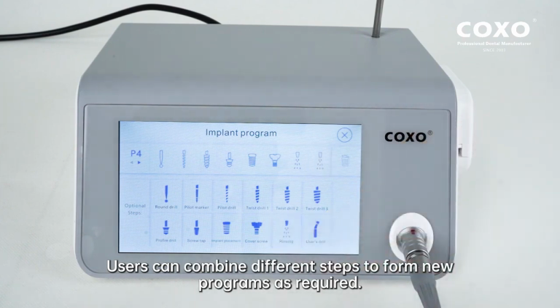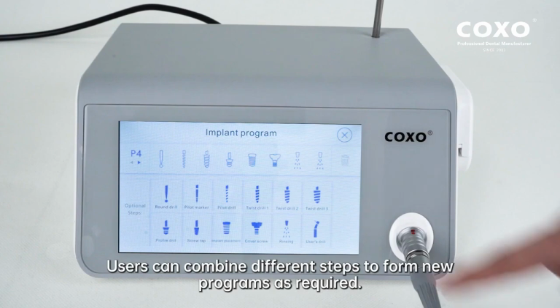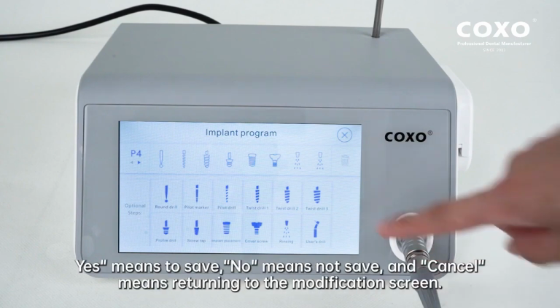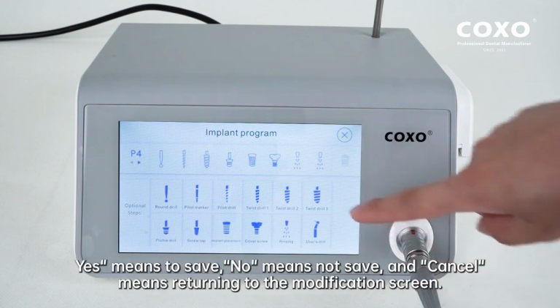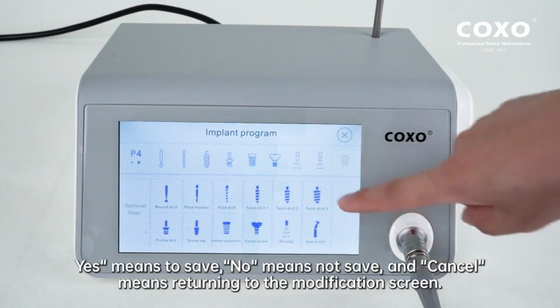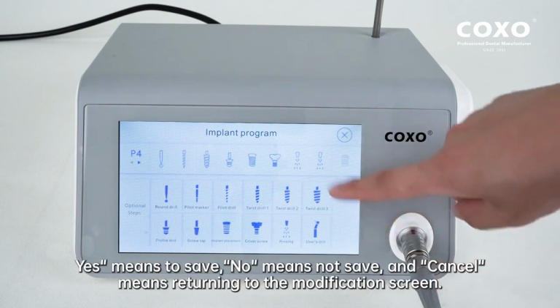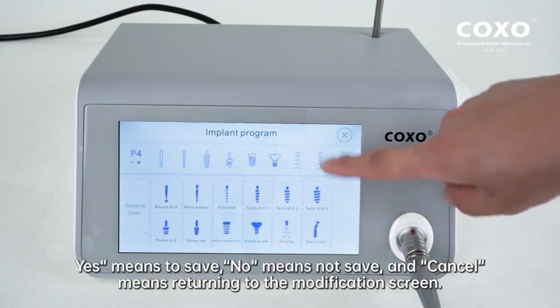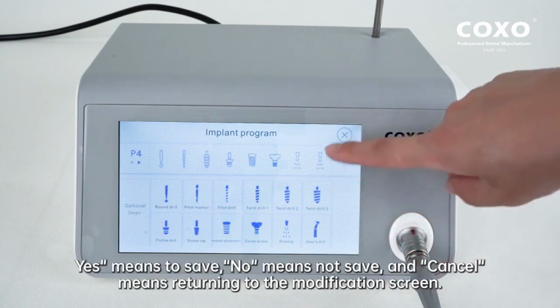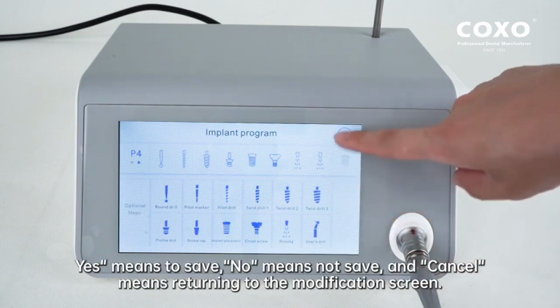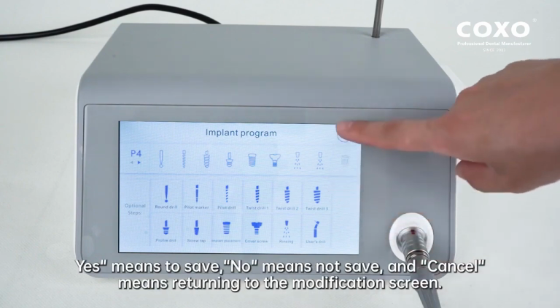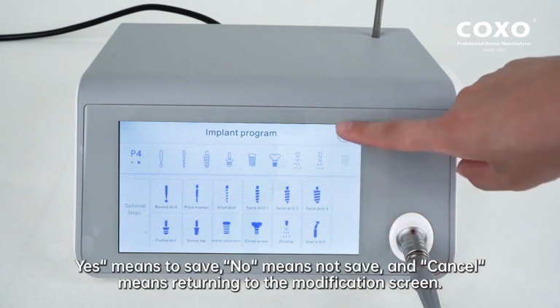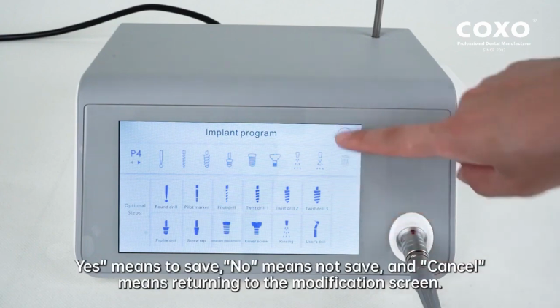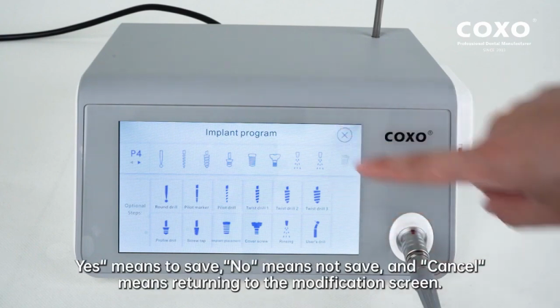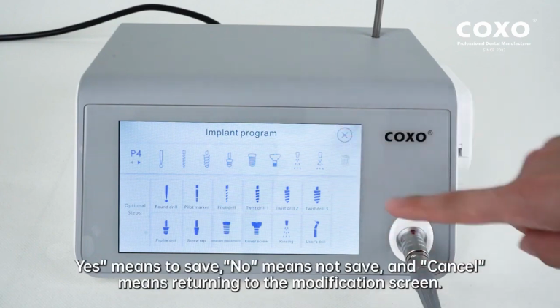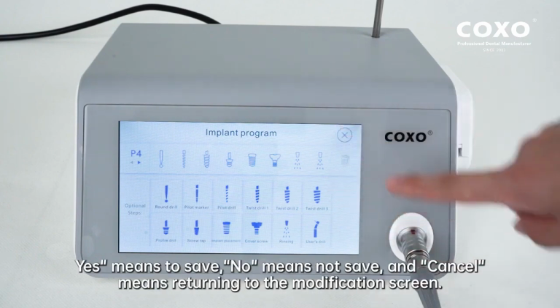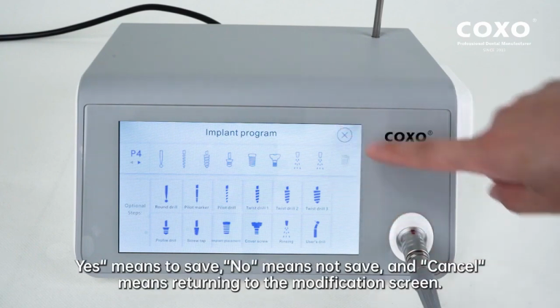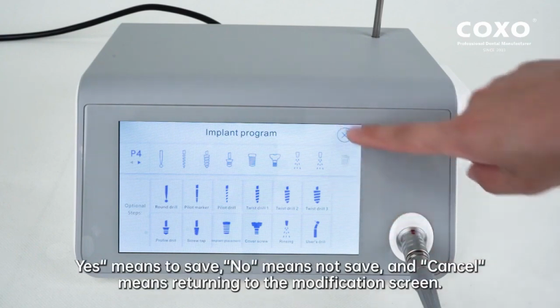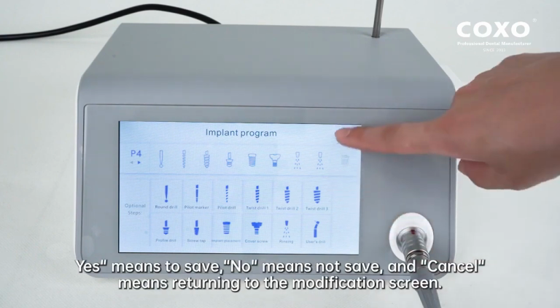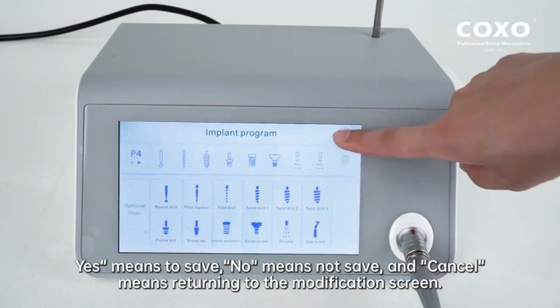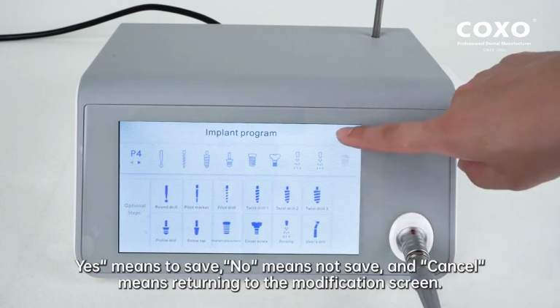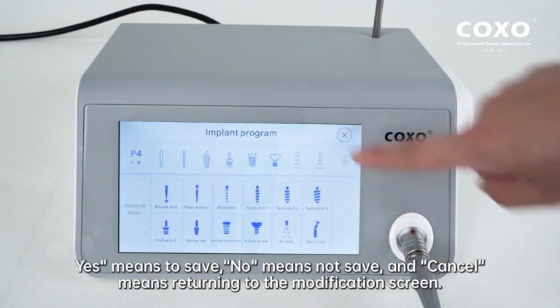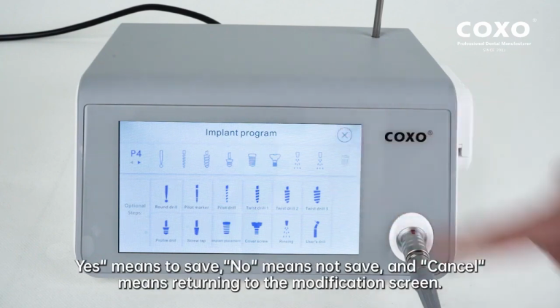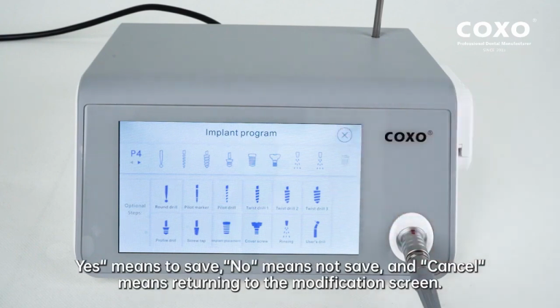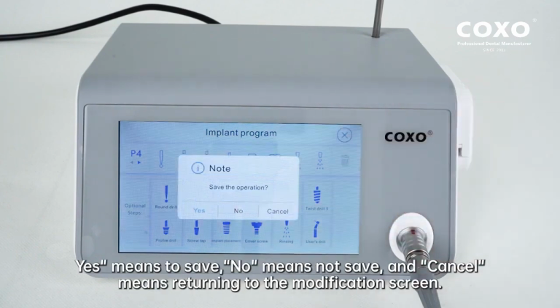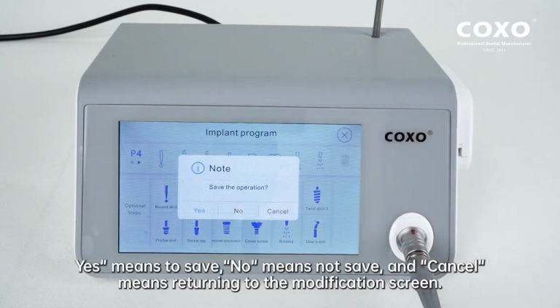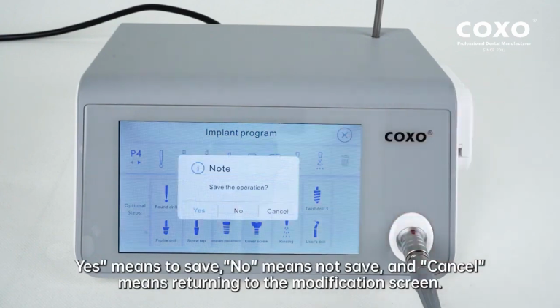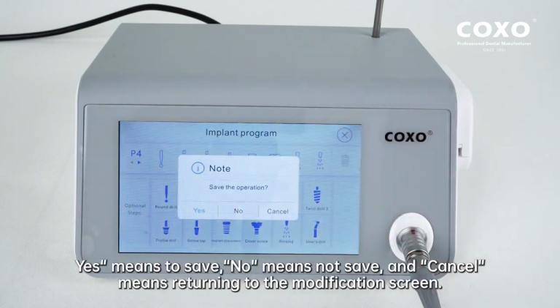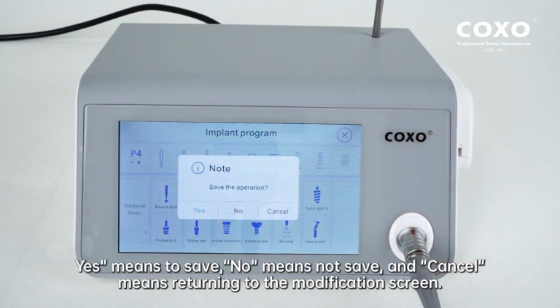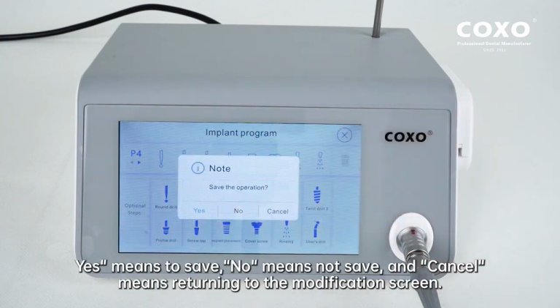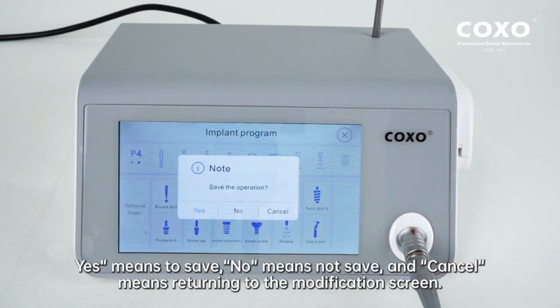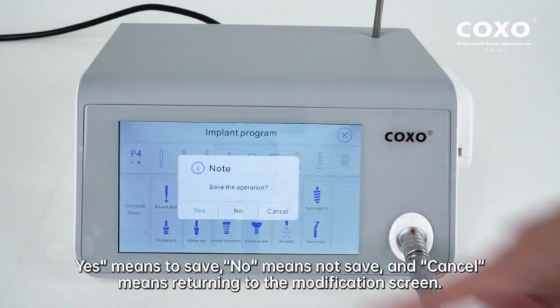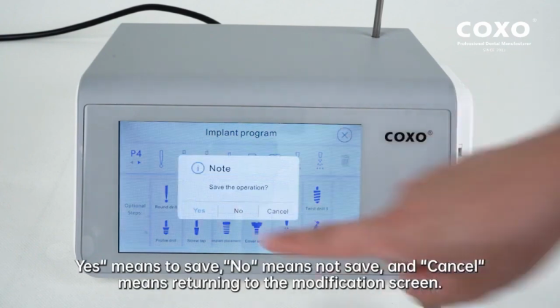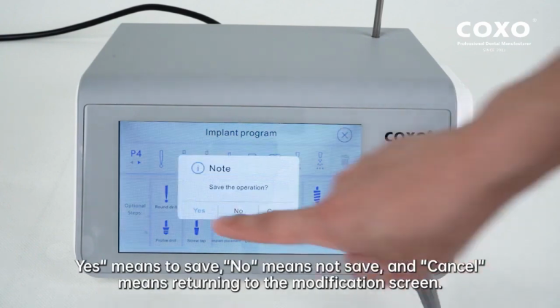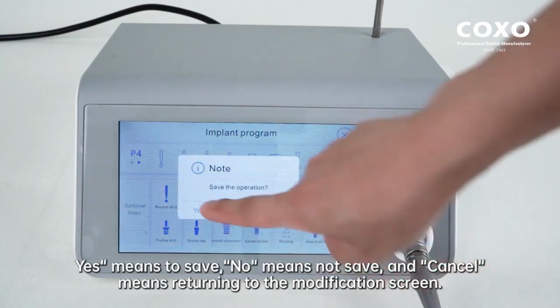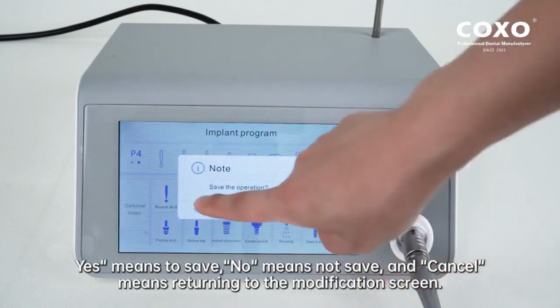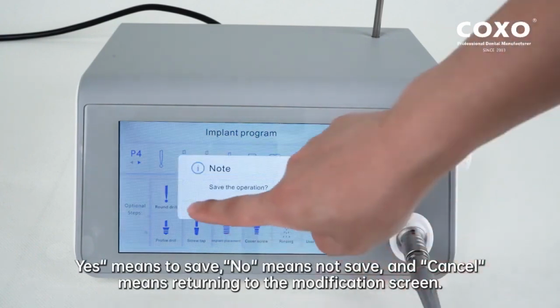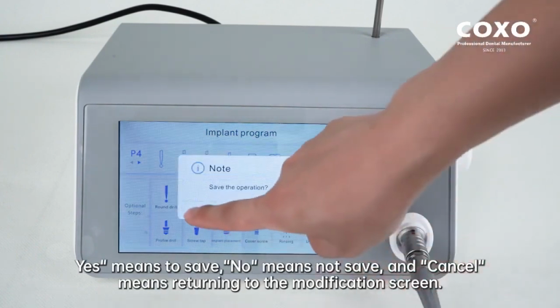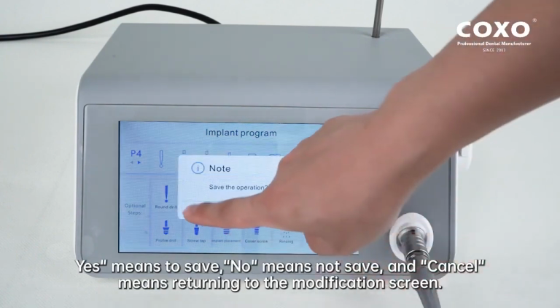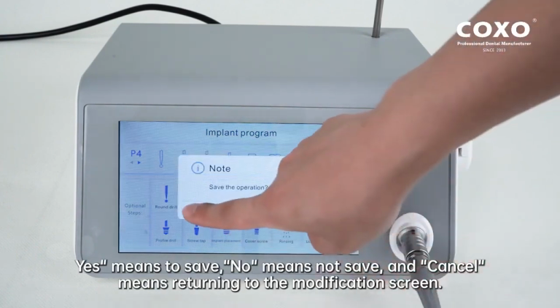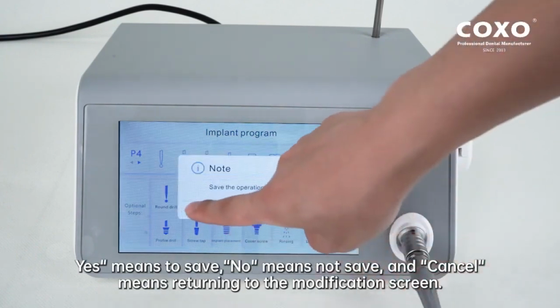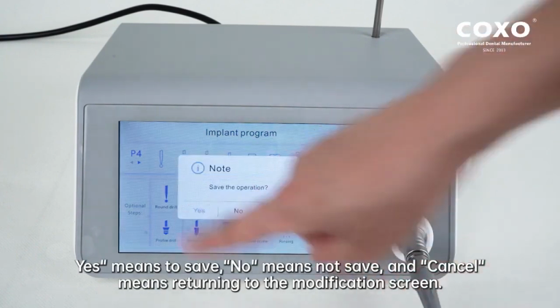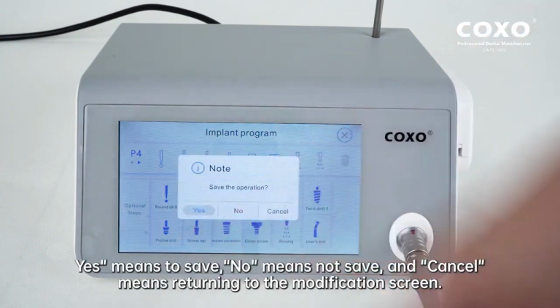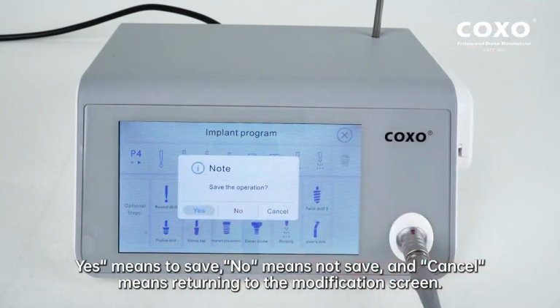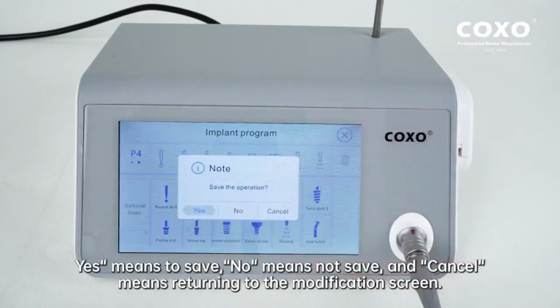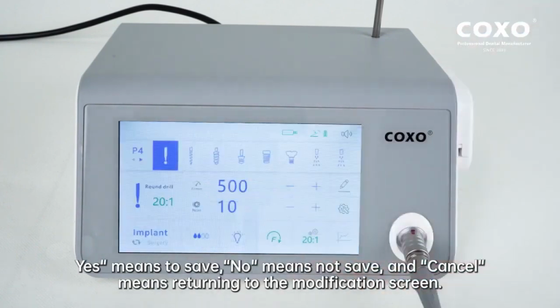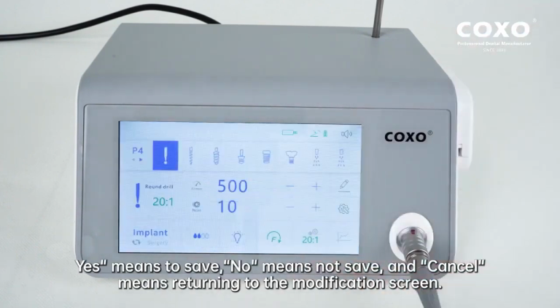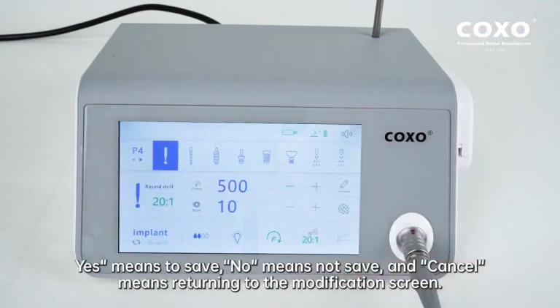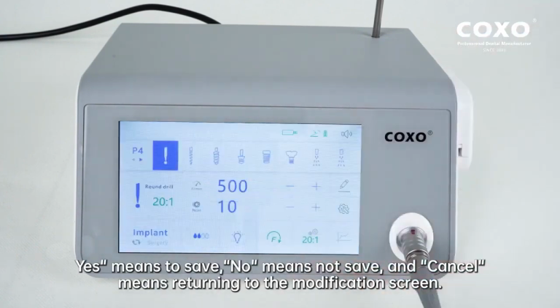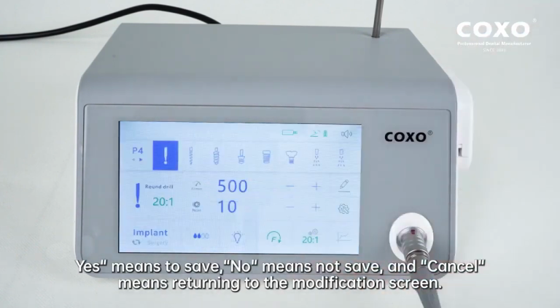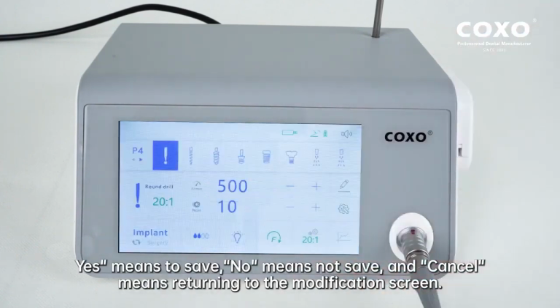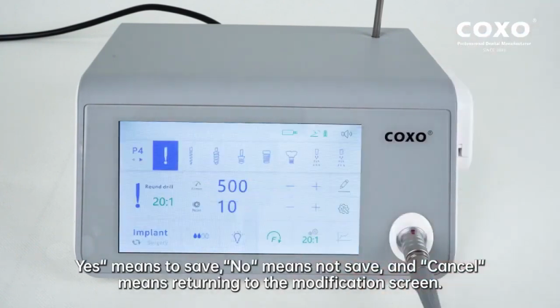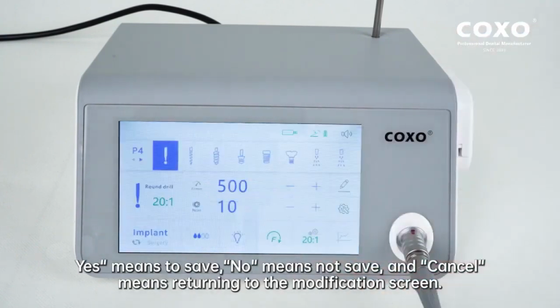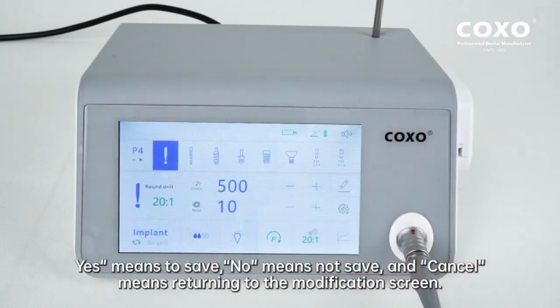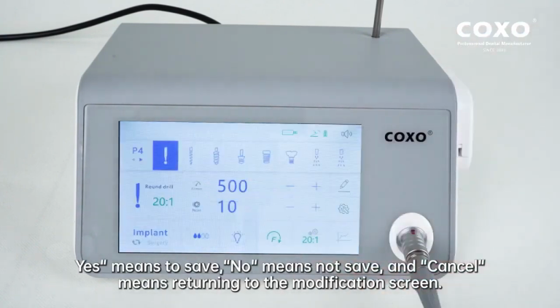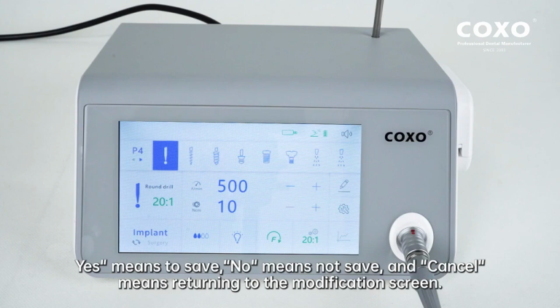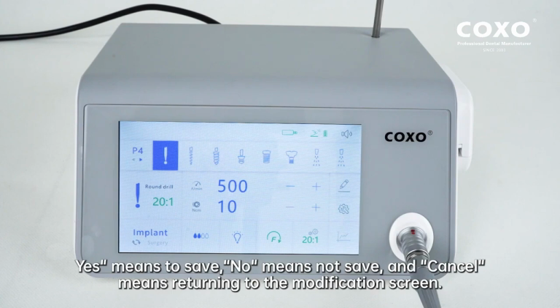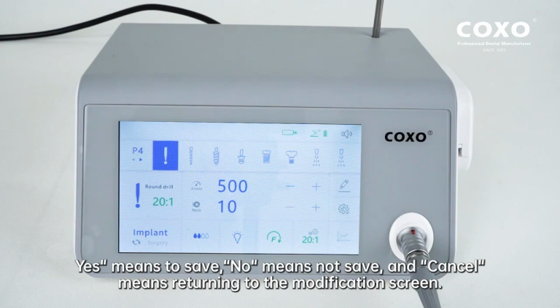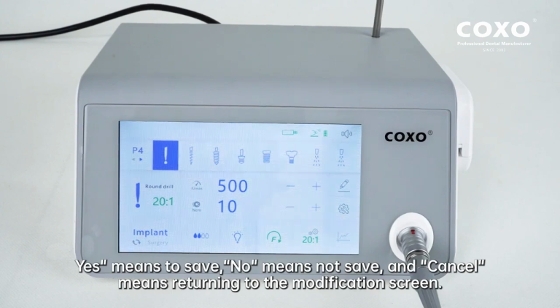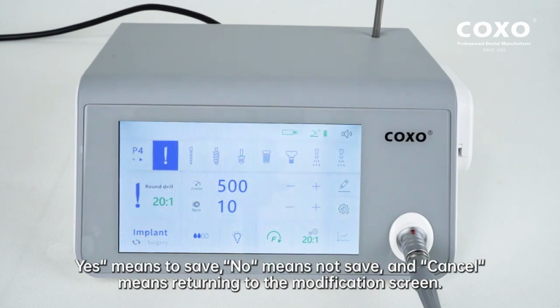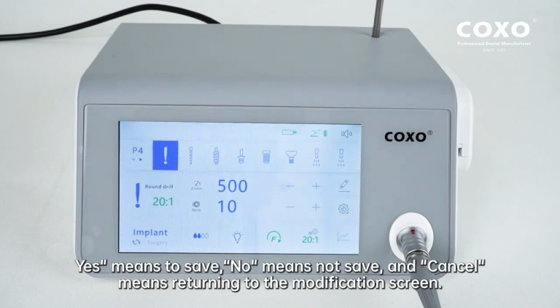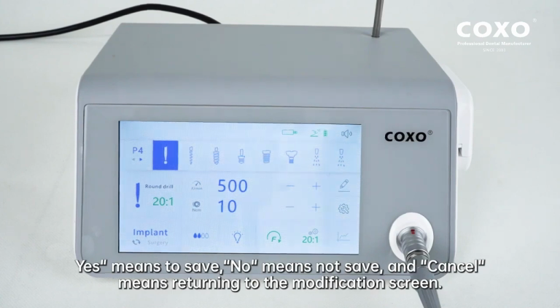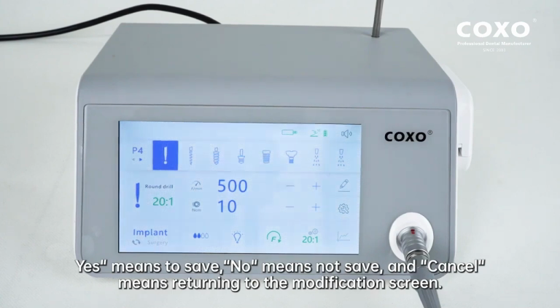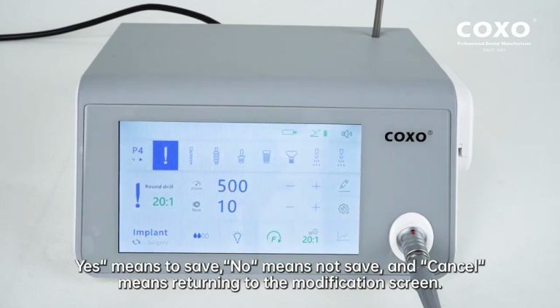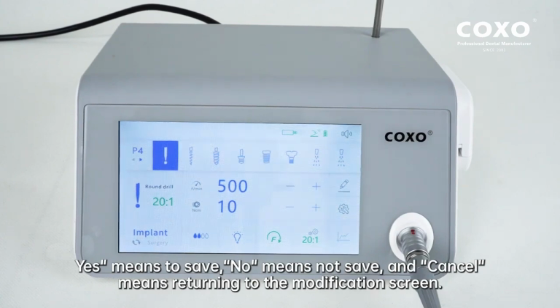When saving a program: Yes means to save, null means not save, and Cancel means returning to the modification screen.